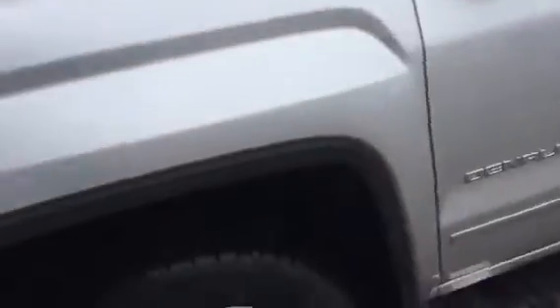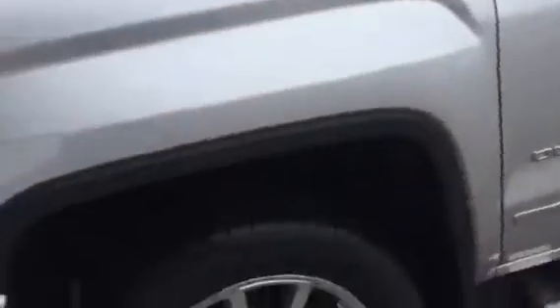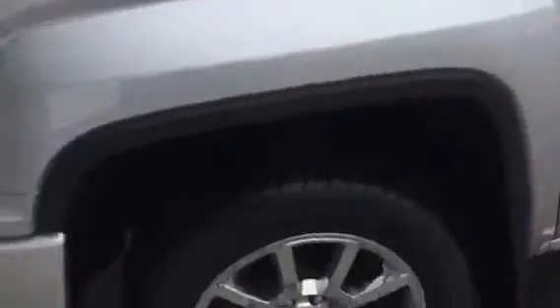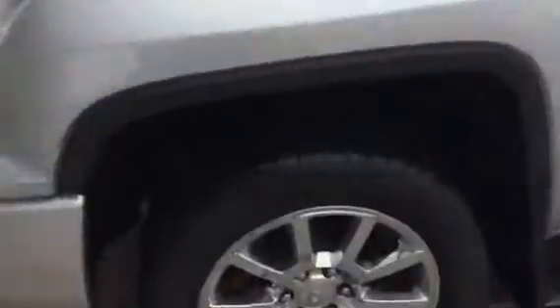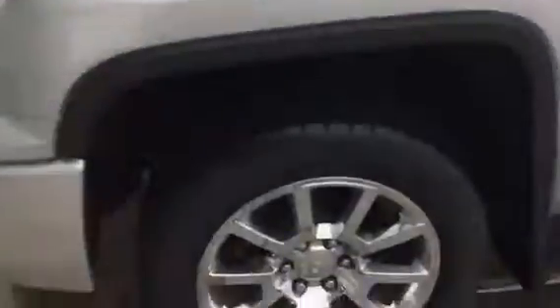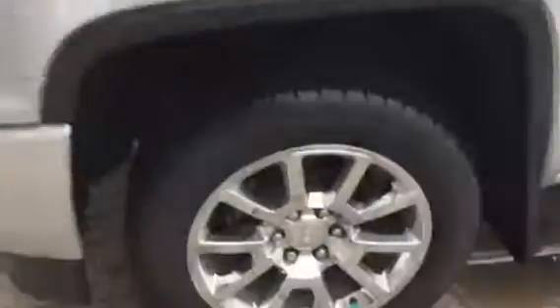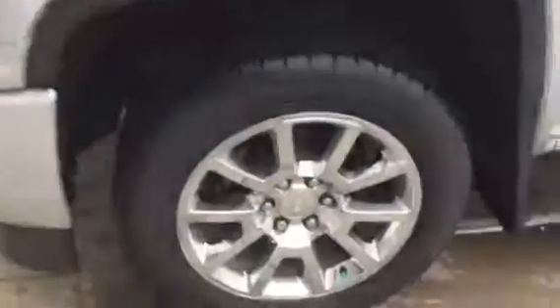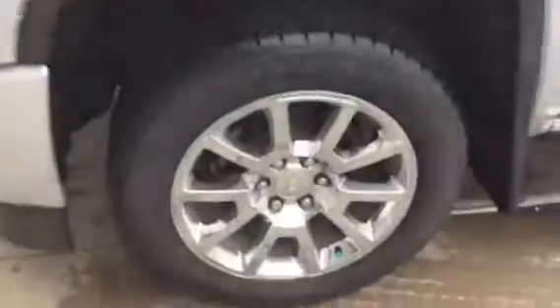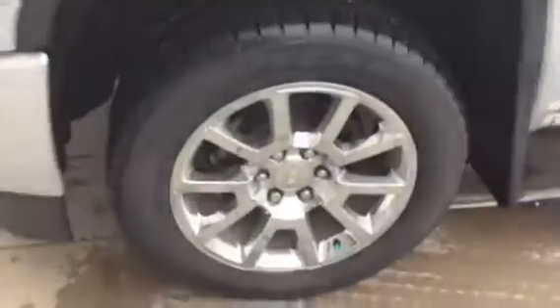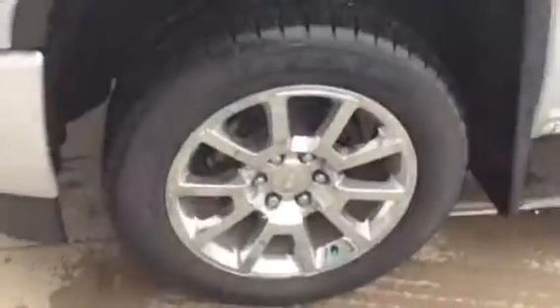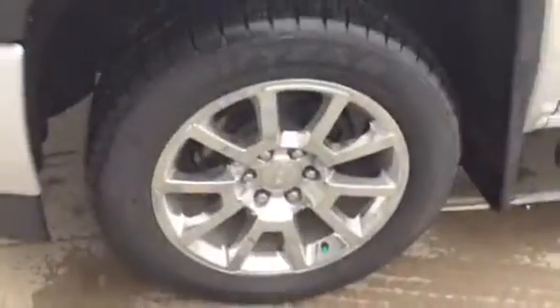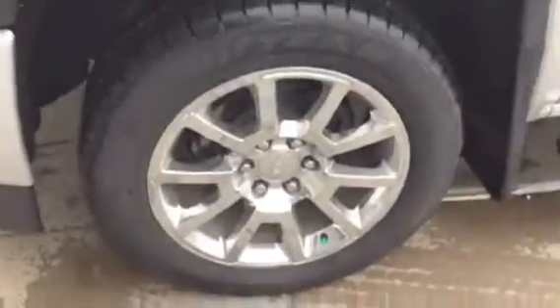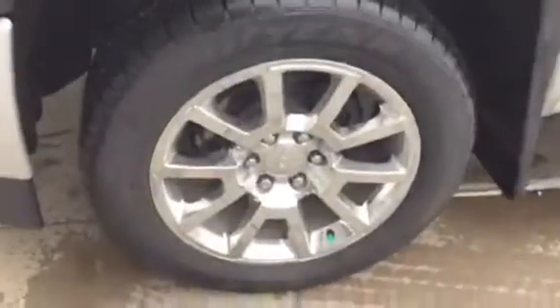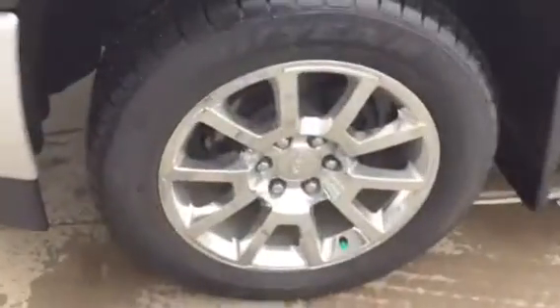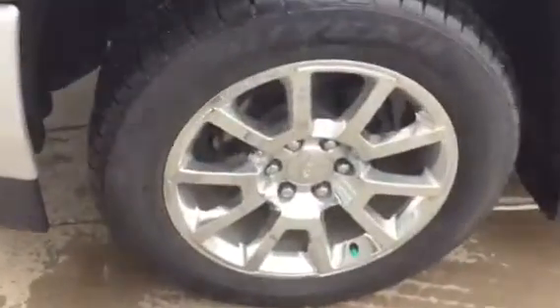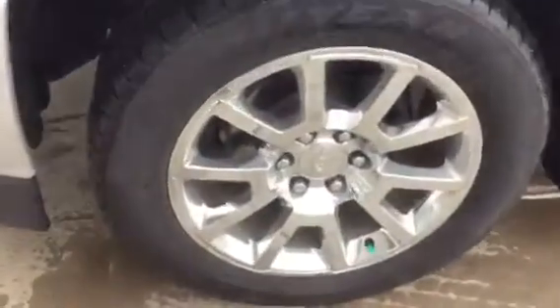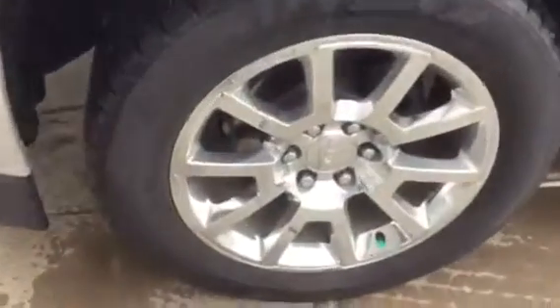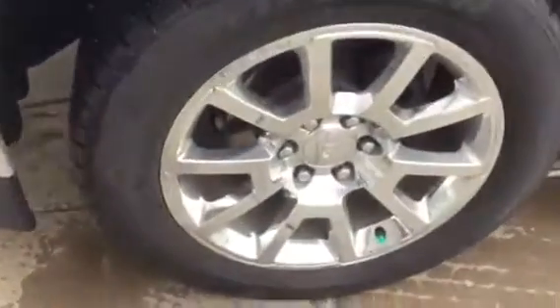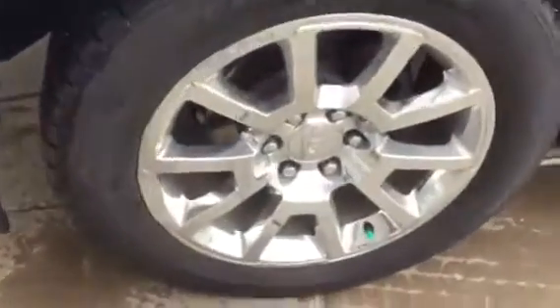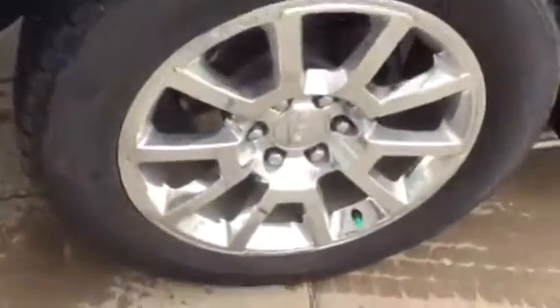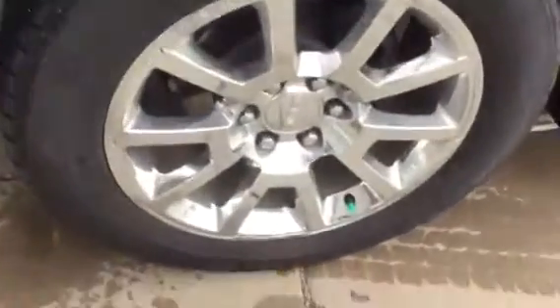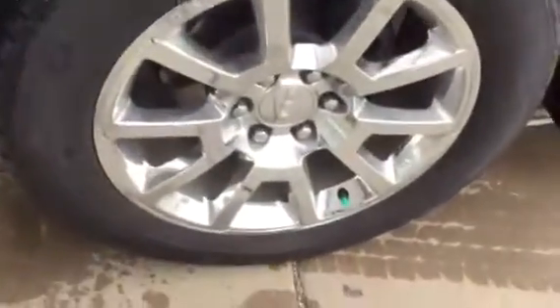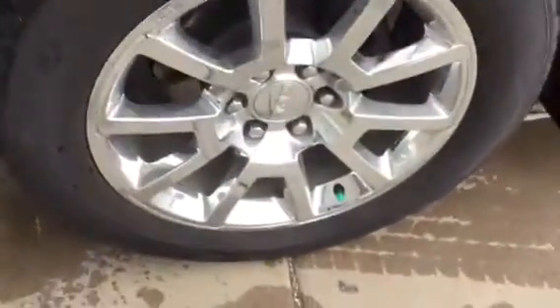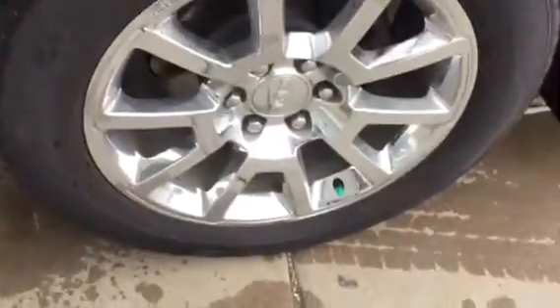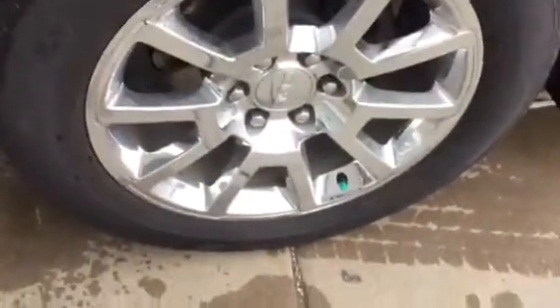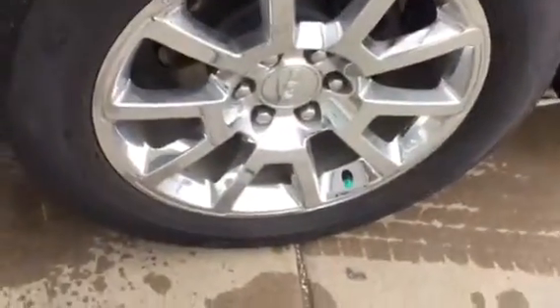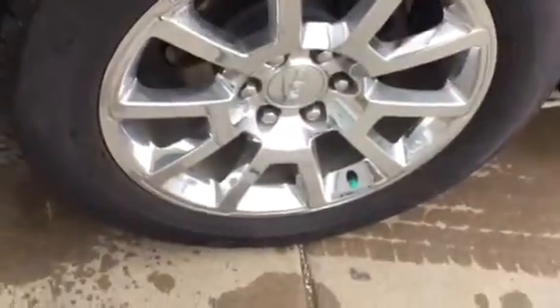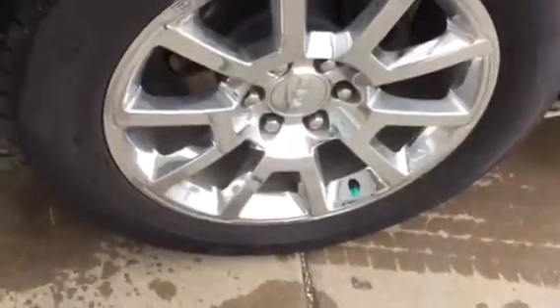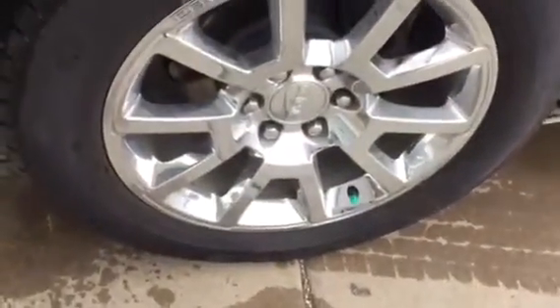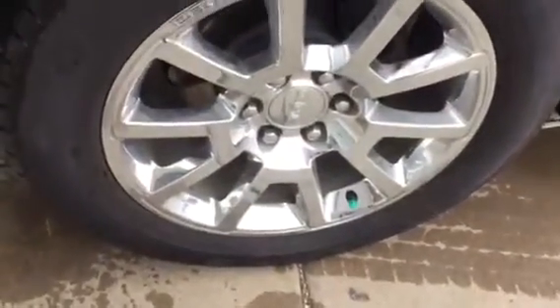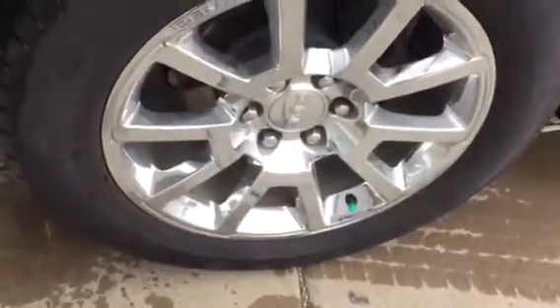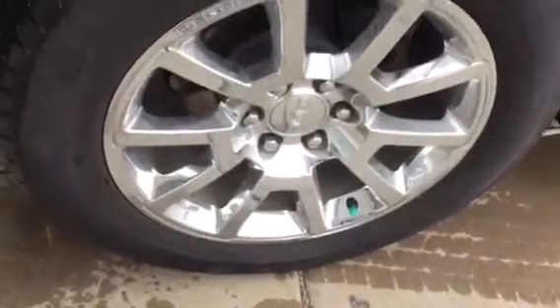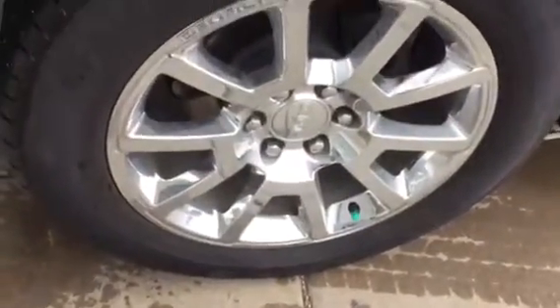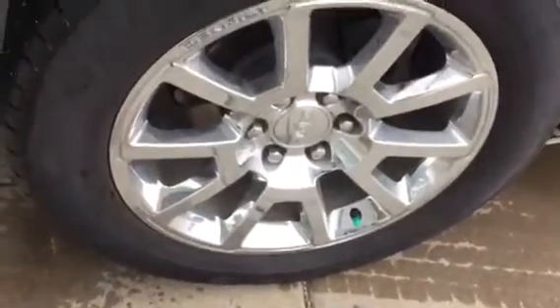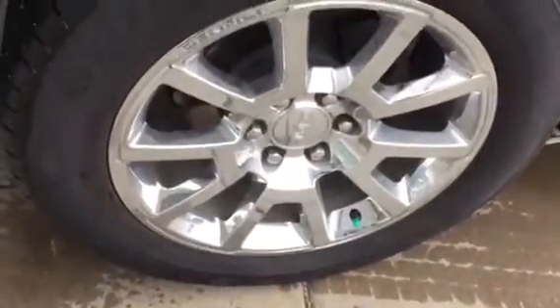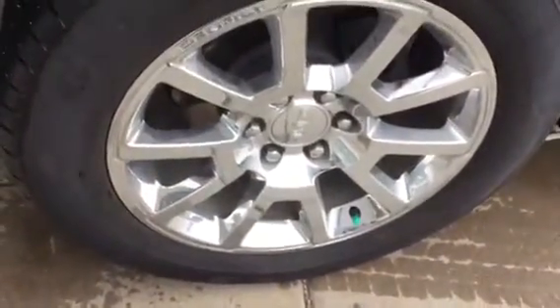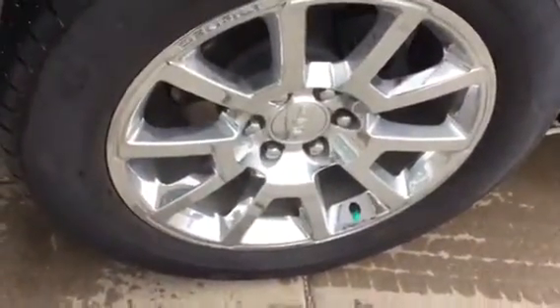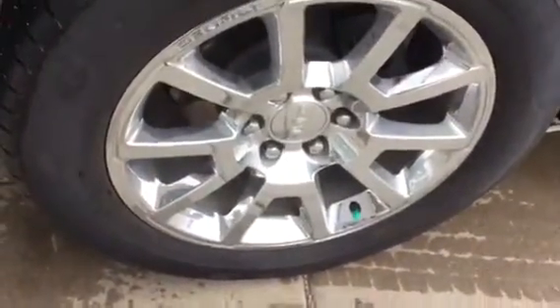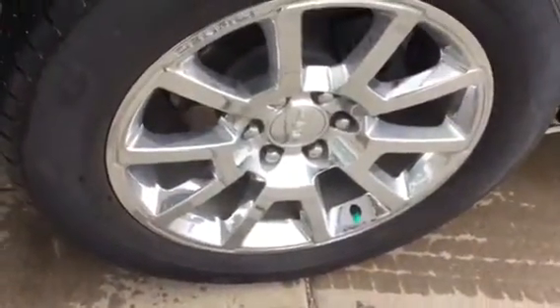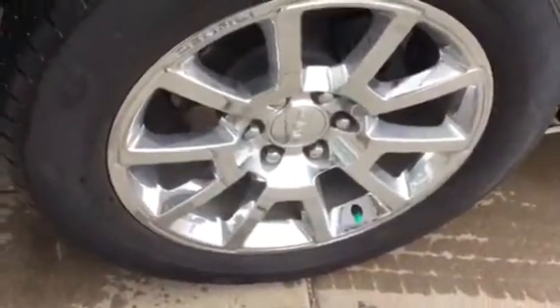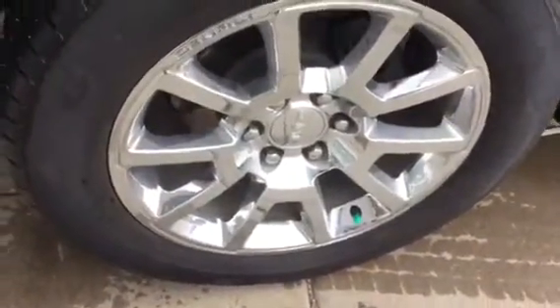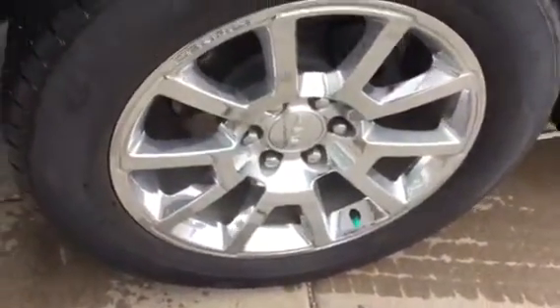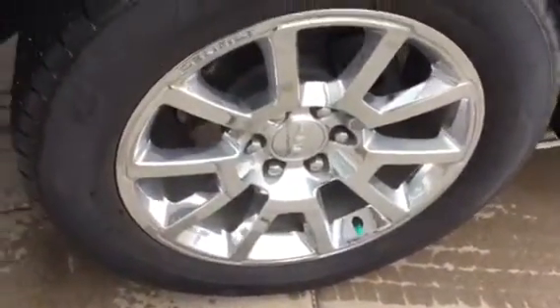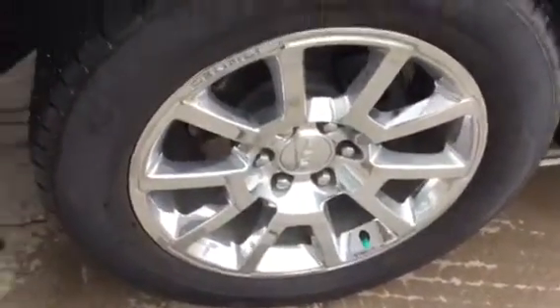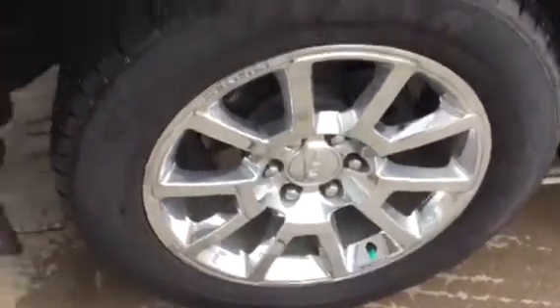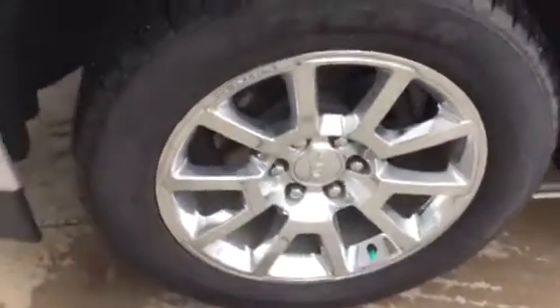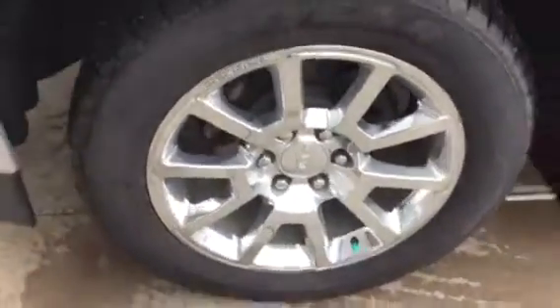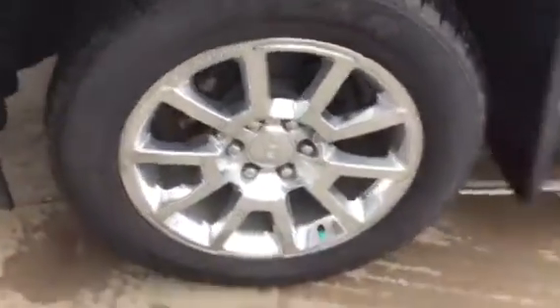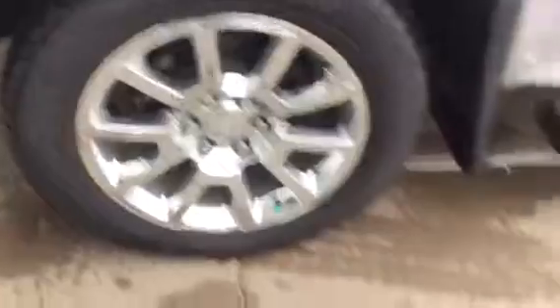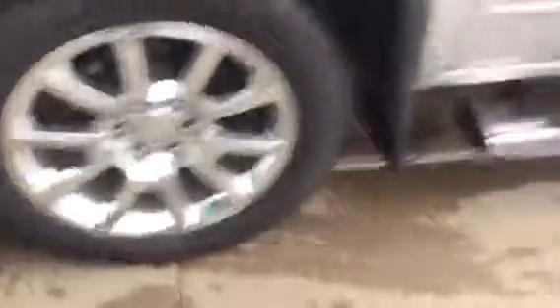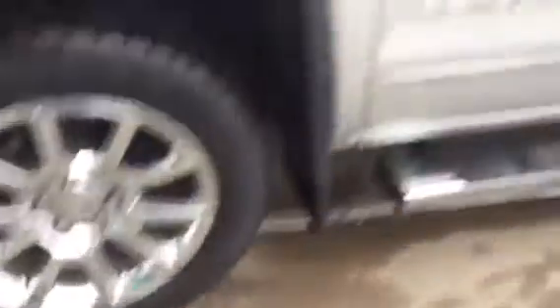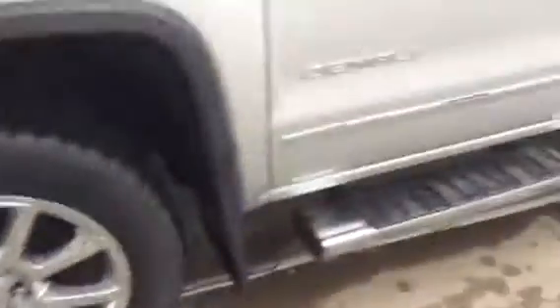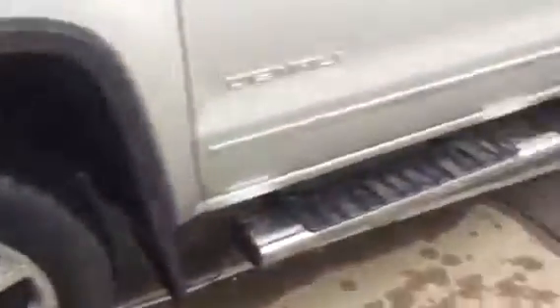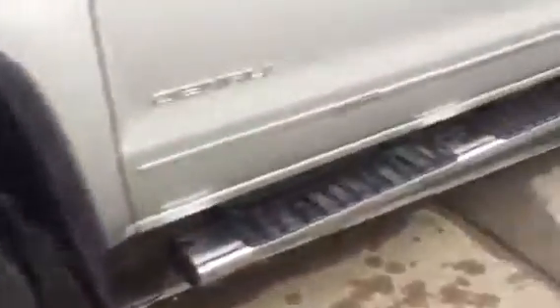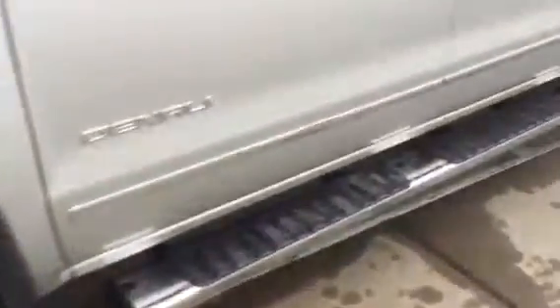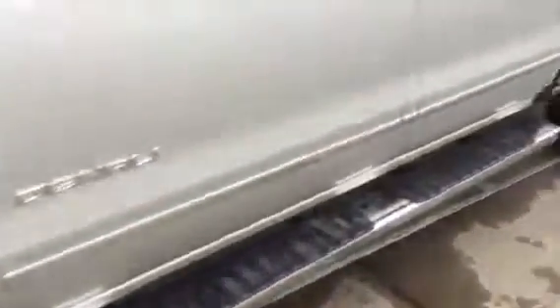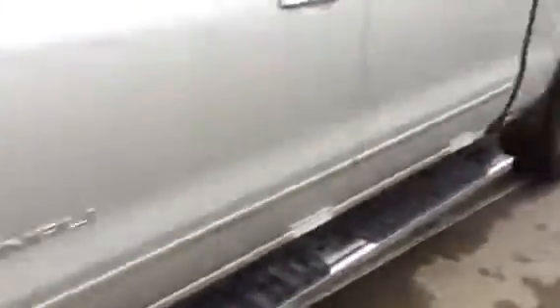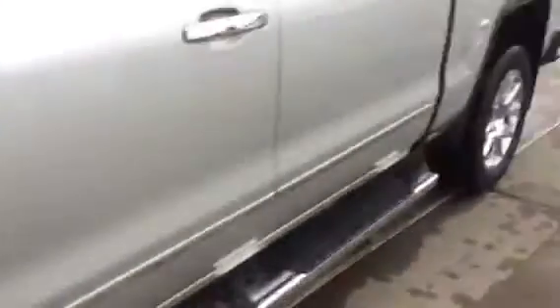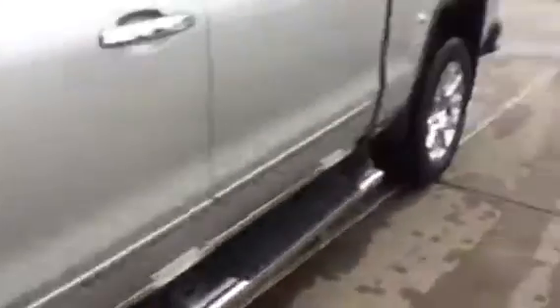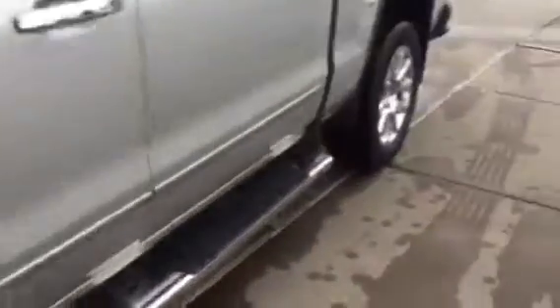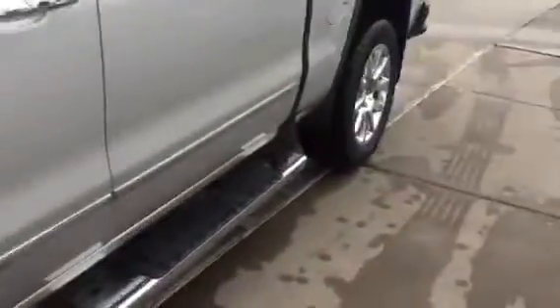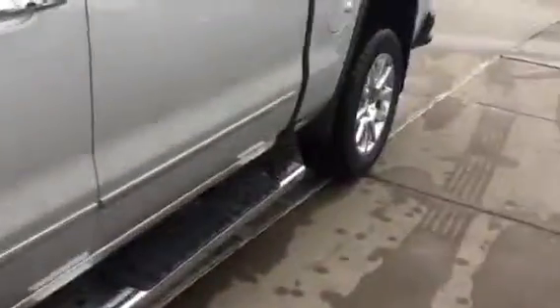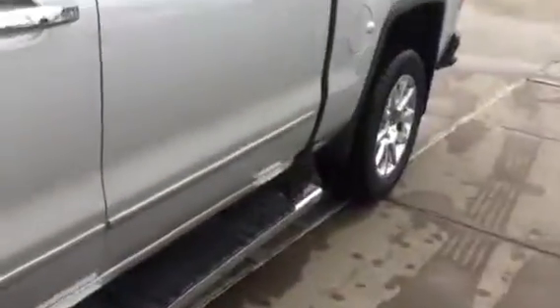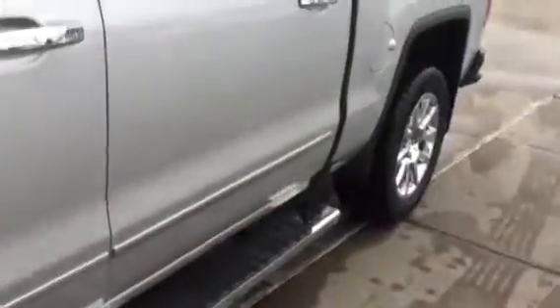It is a non-smoker vehicle. Got that nice Denali wheel design on there.